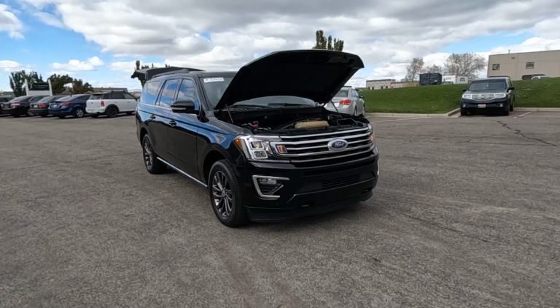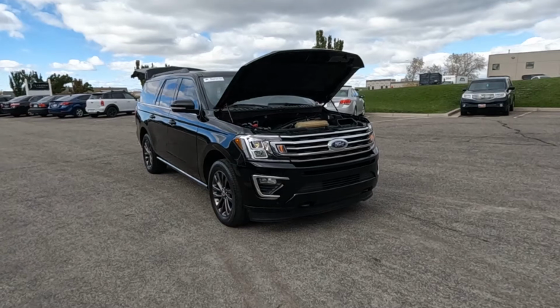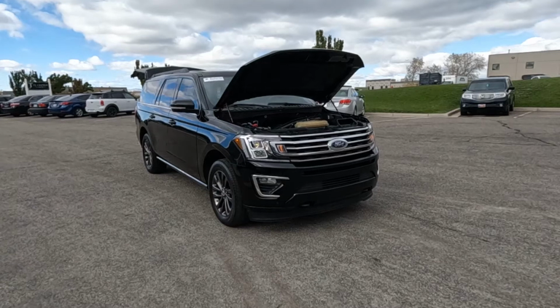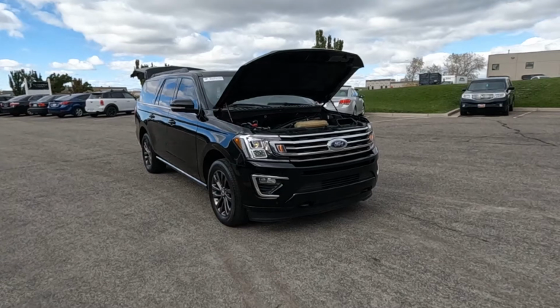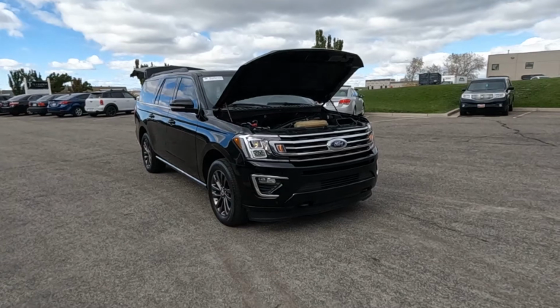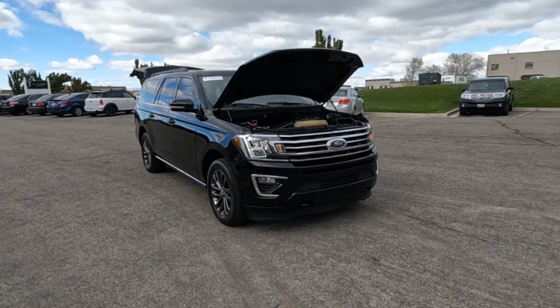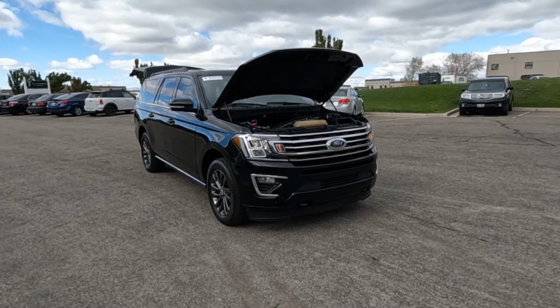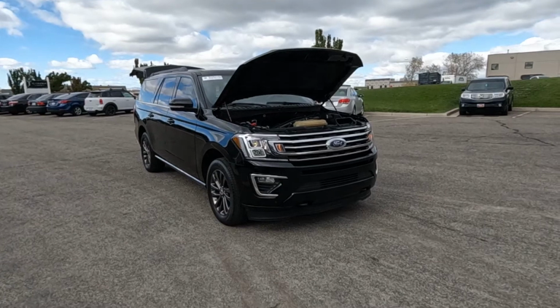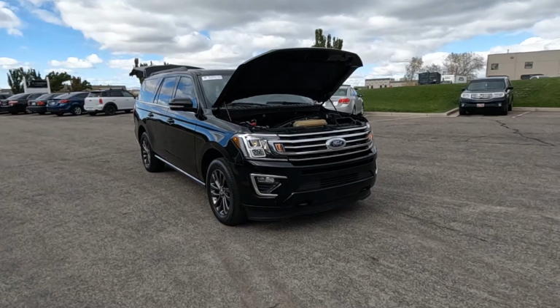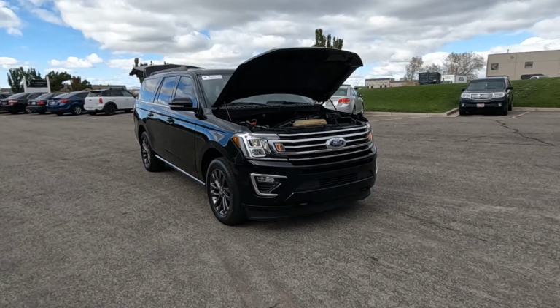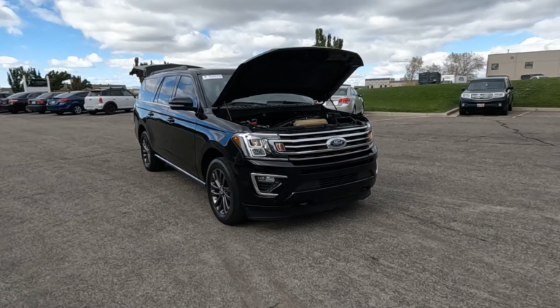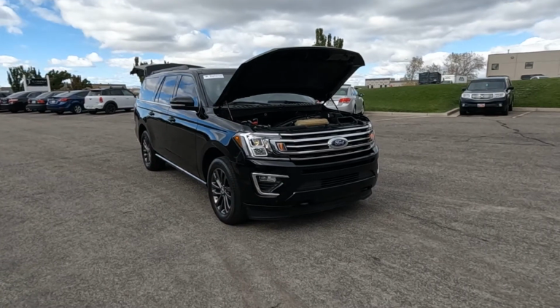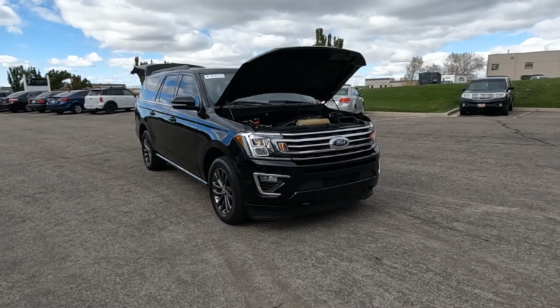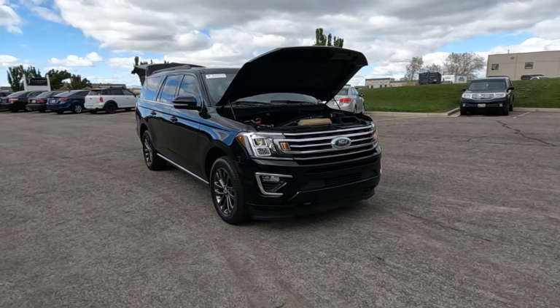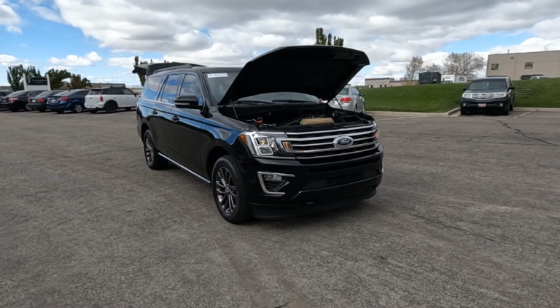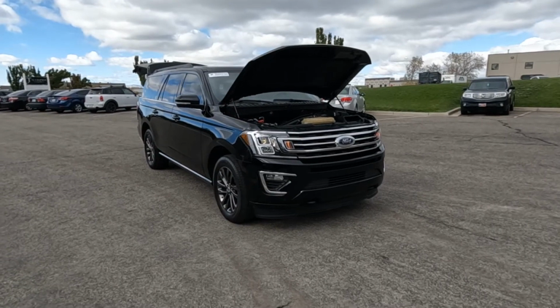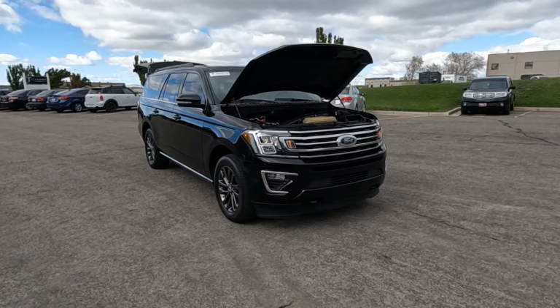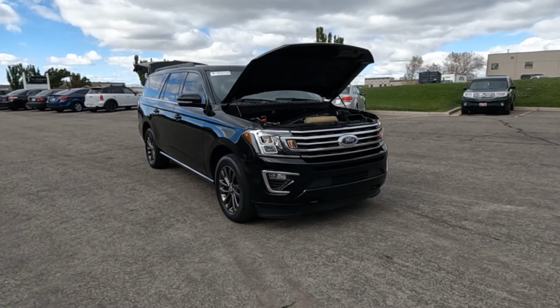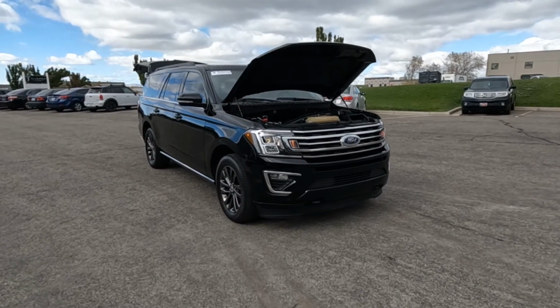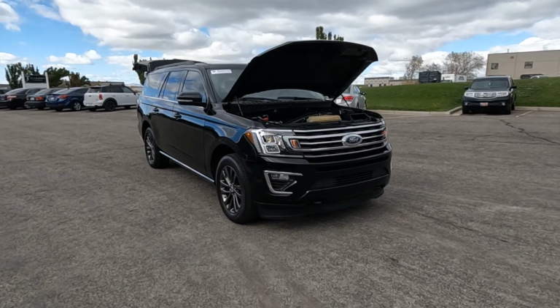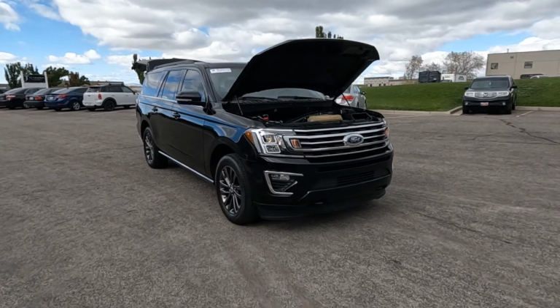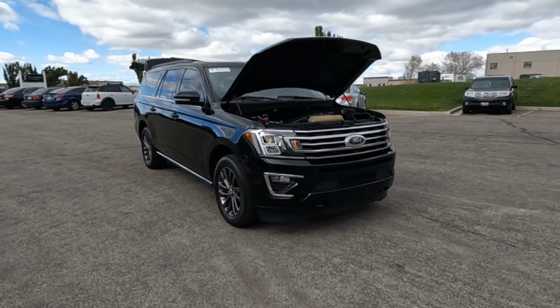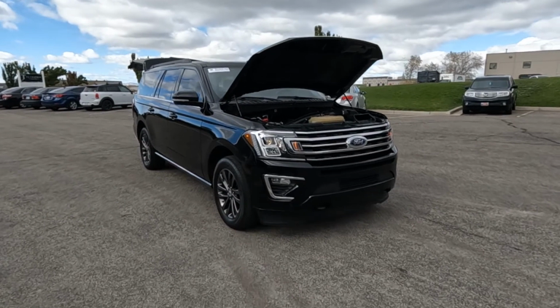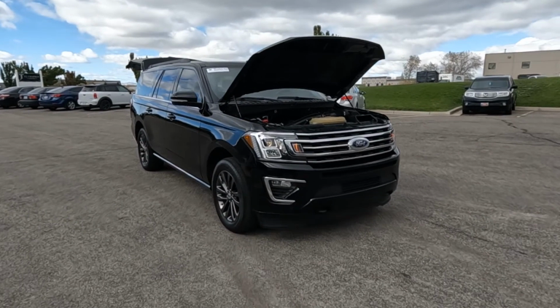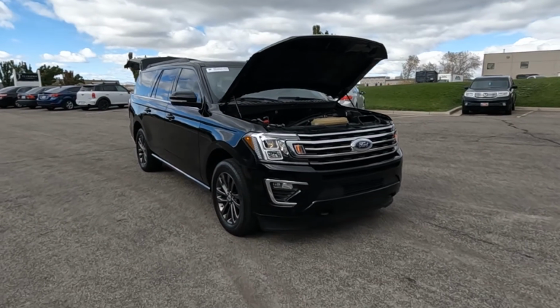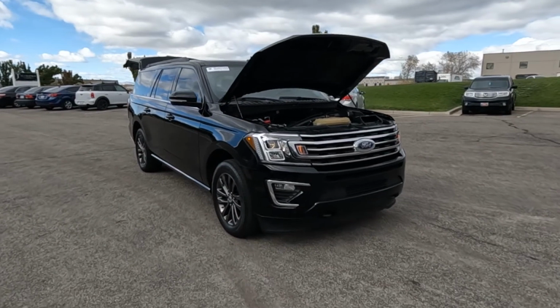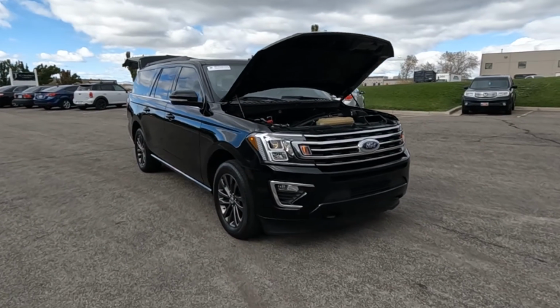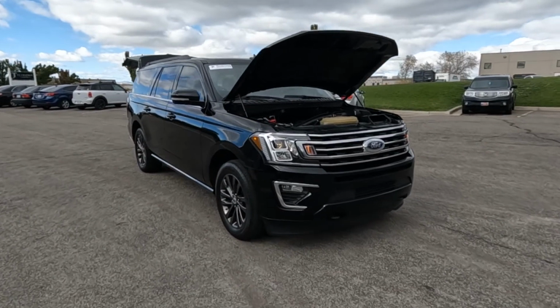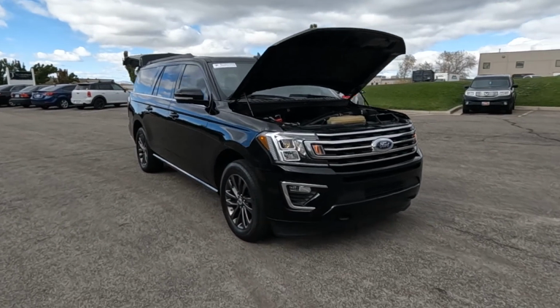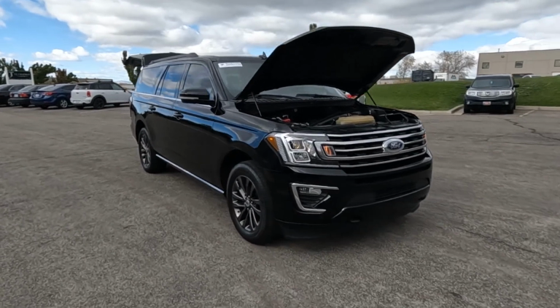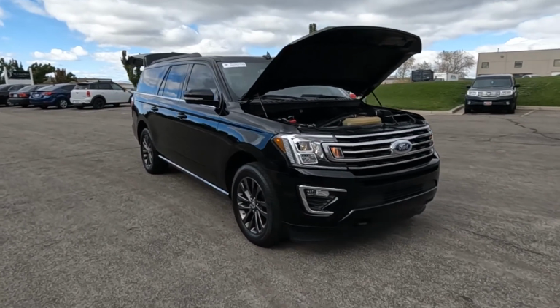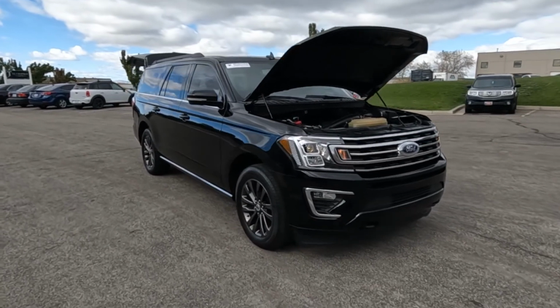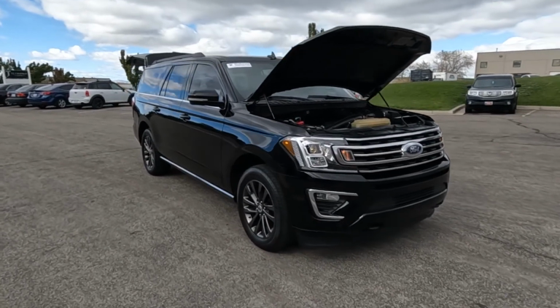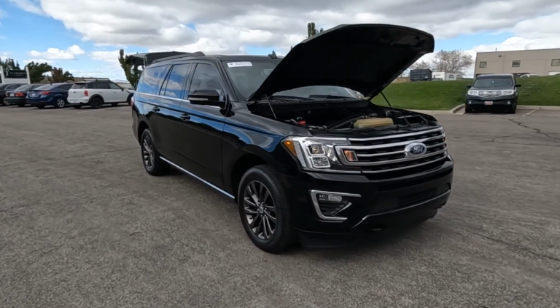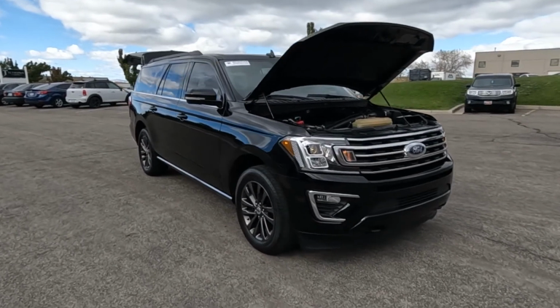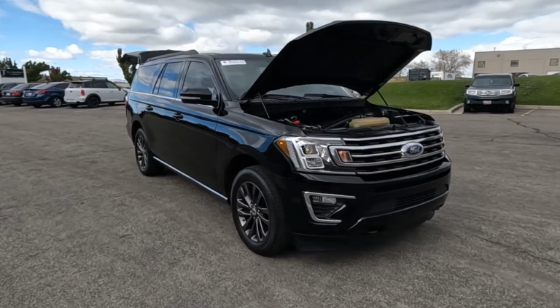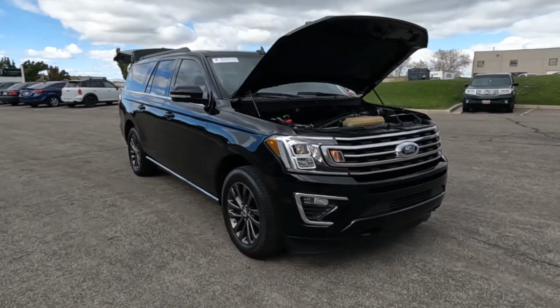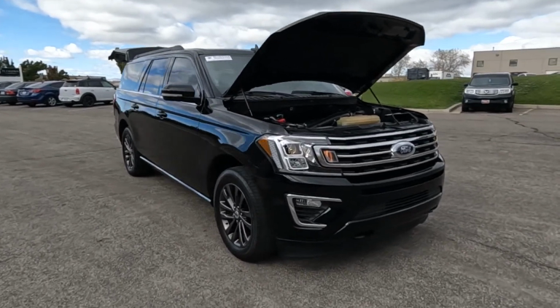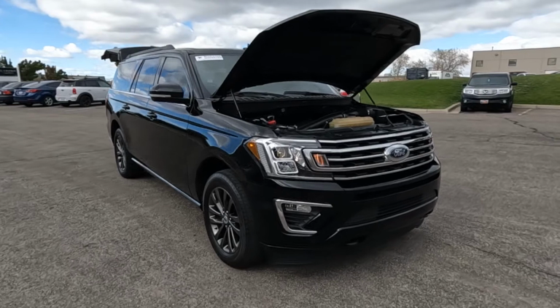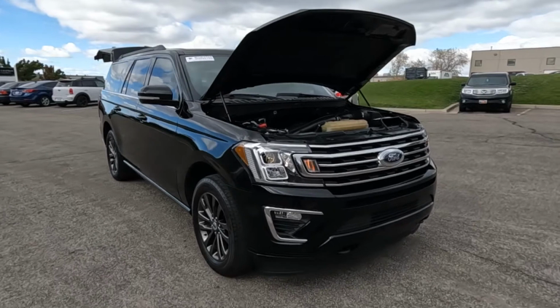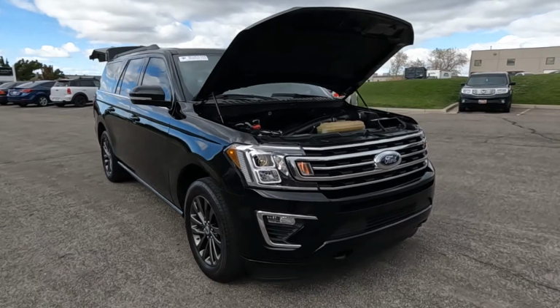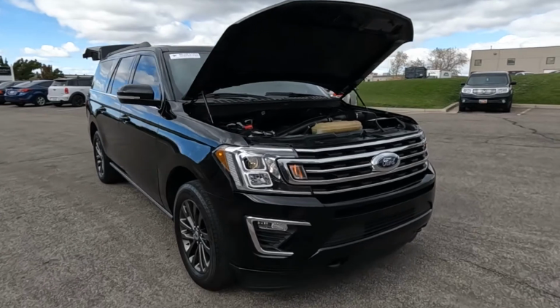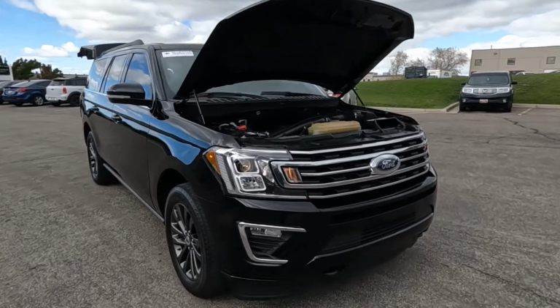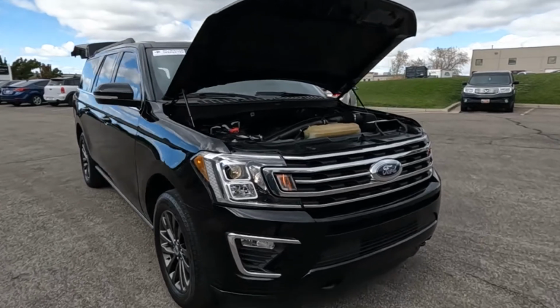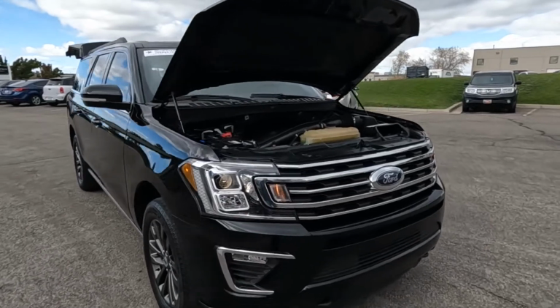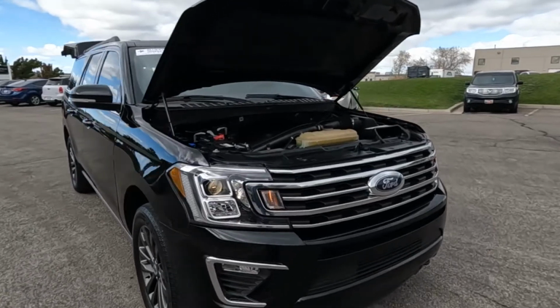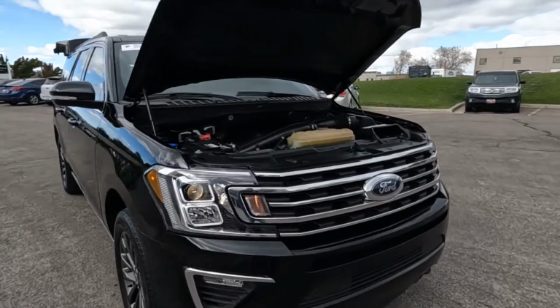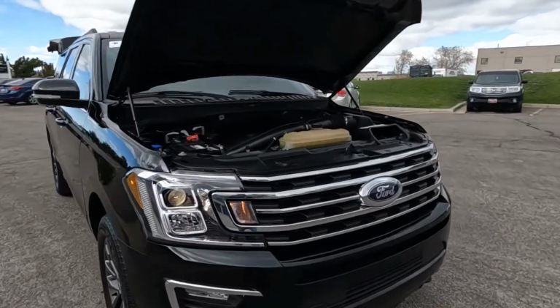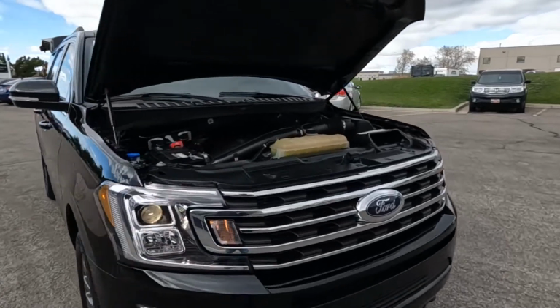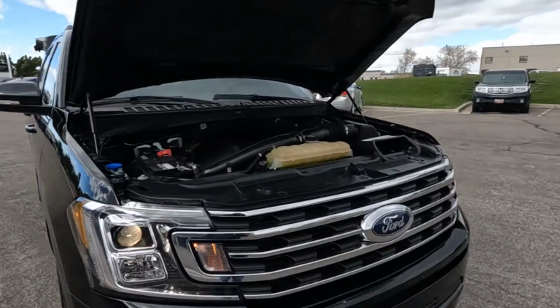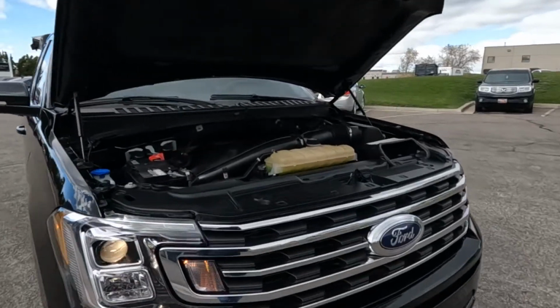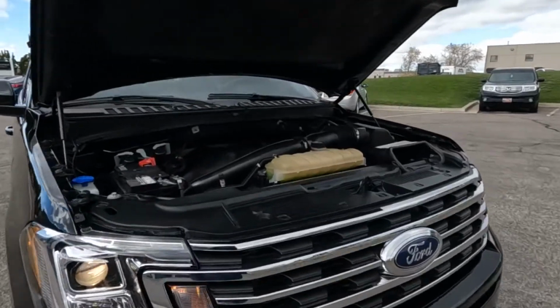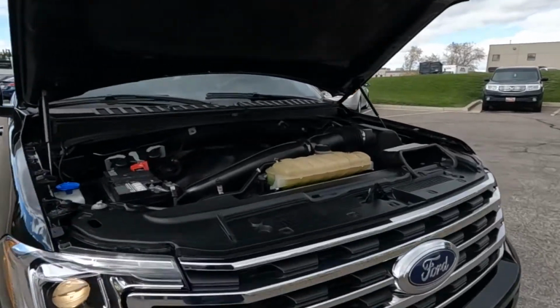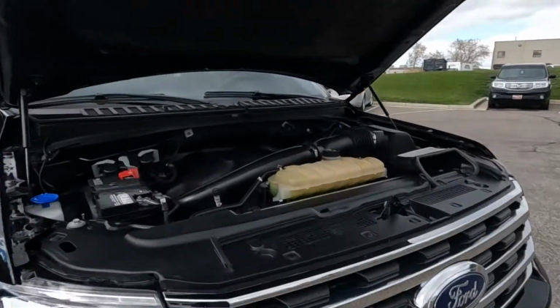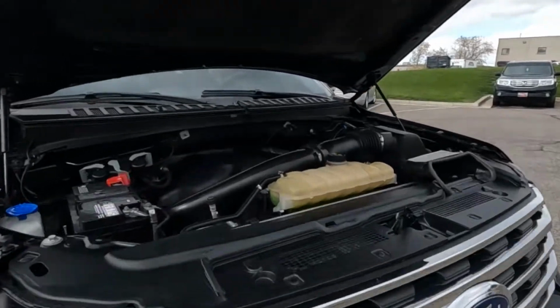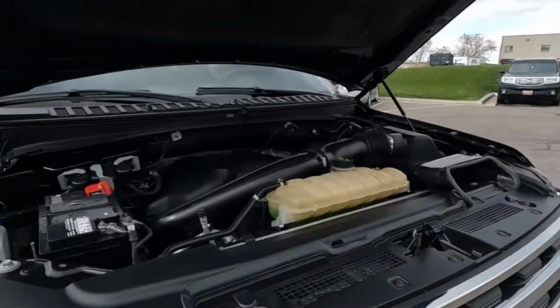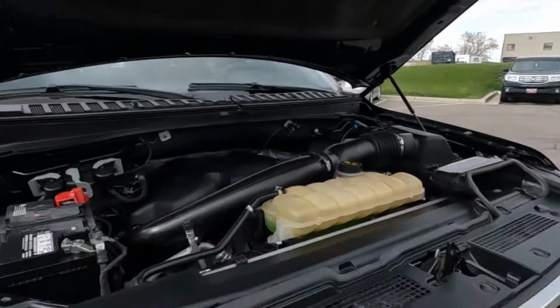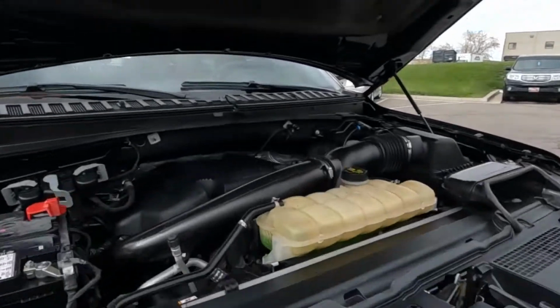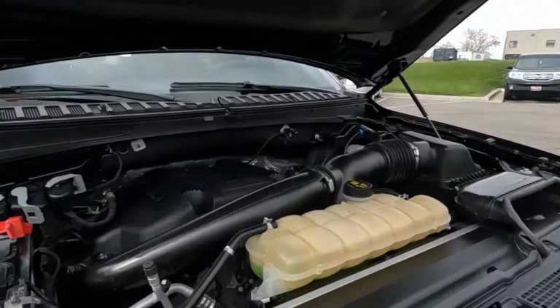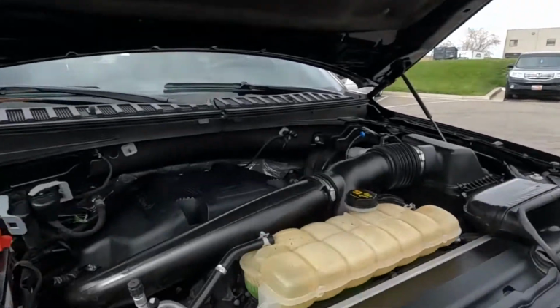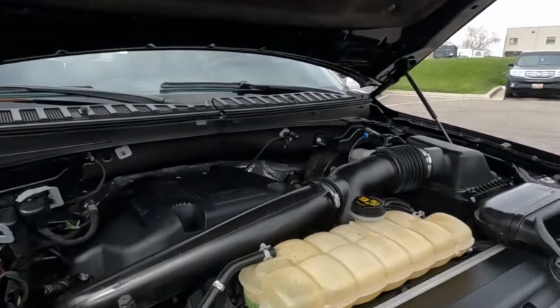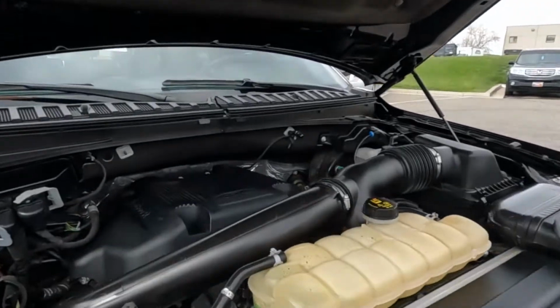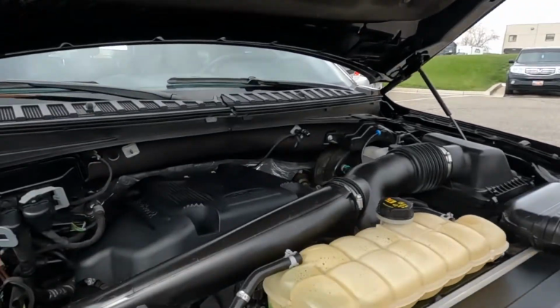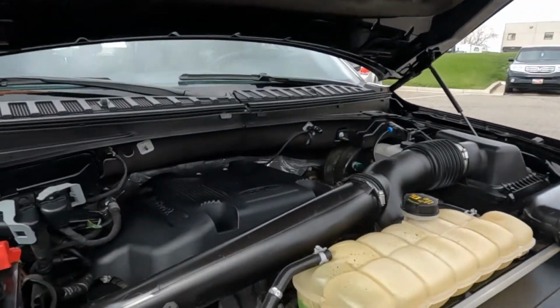Hello everyone, today we have a 2020 Ford Expedition Max Limited 4x4 with an EcoBoost engine.